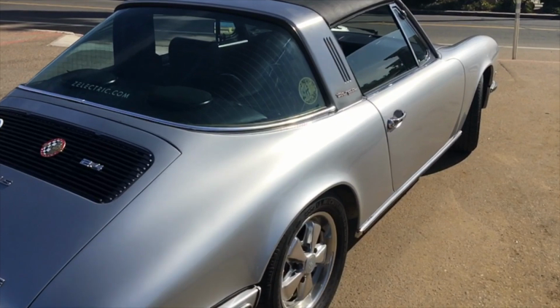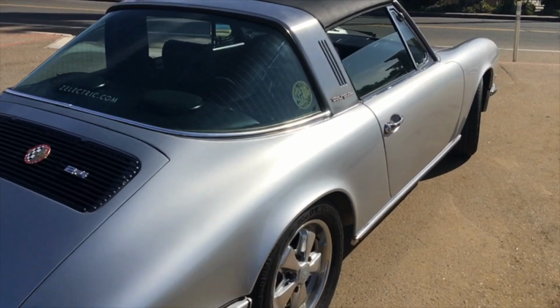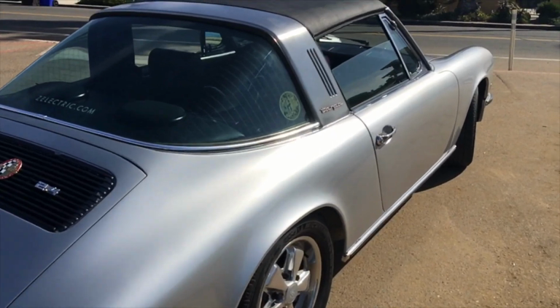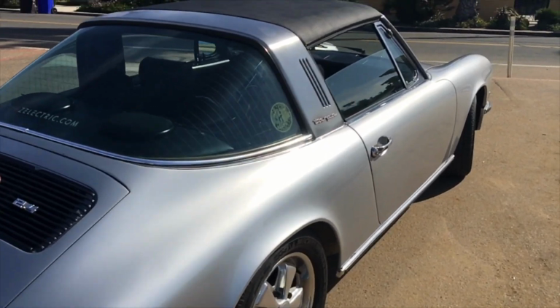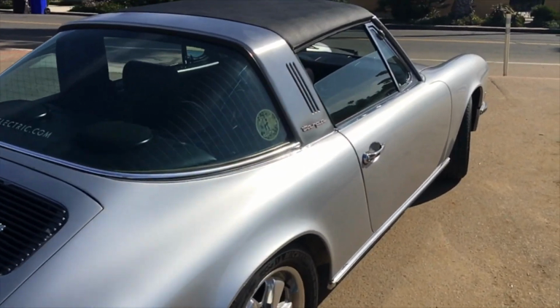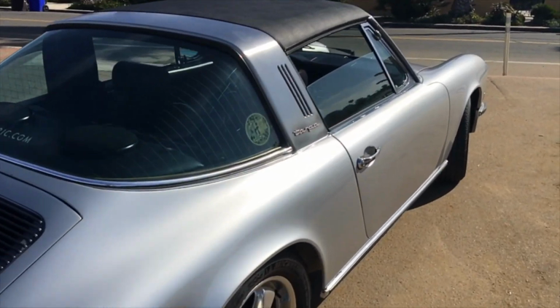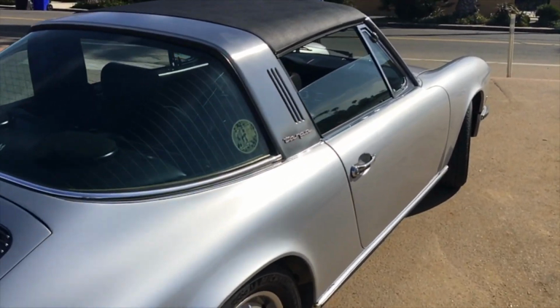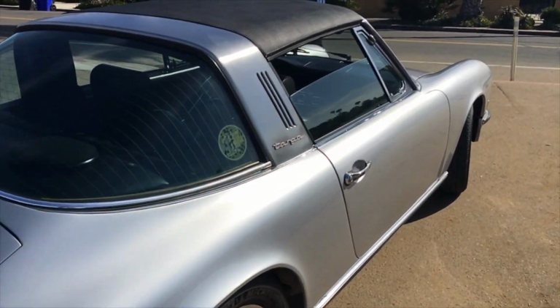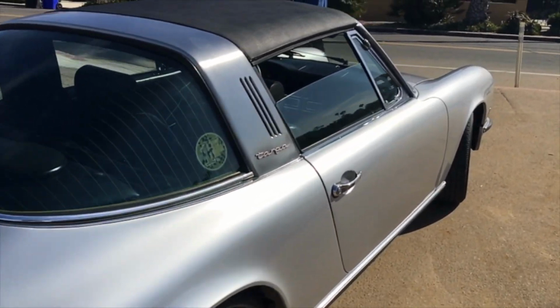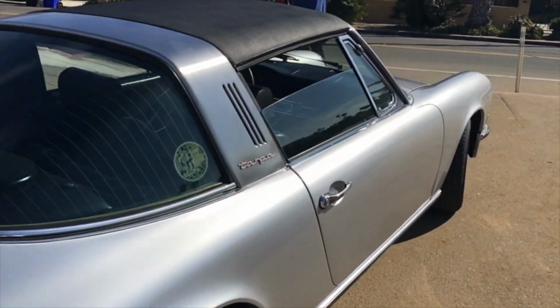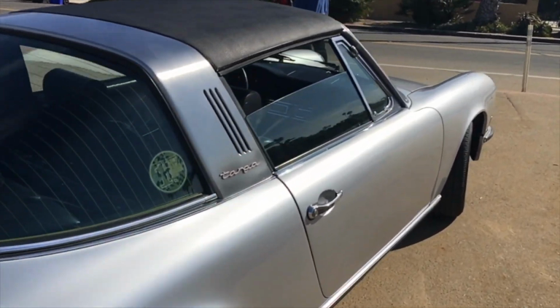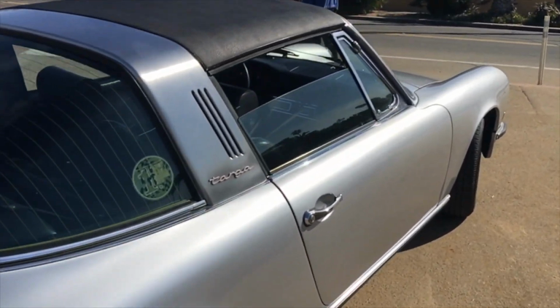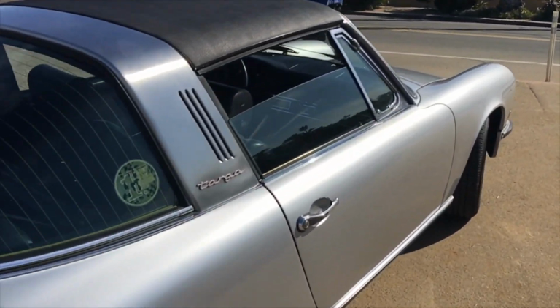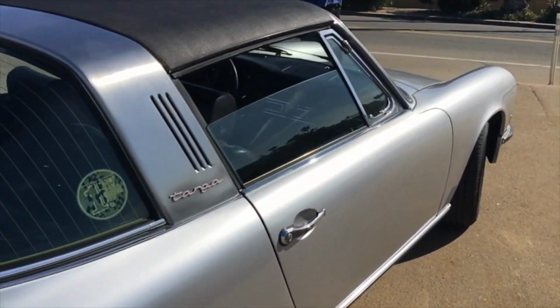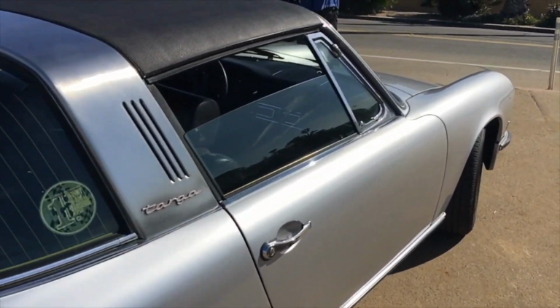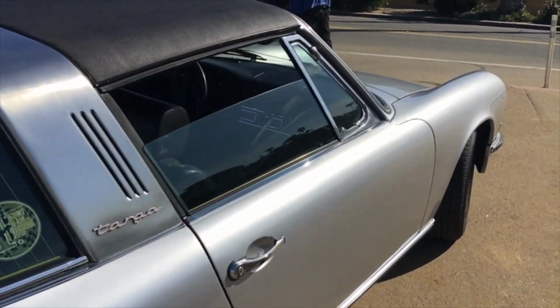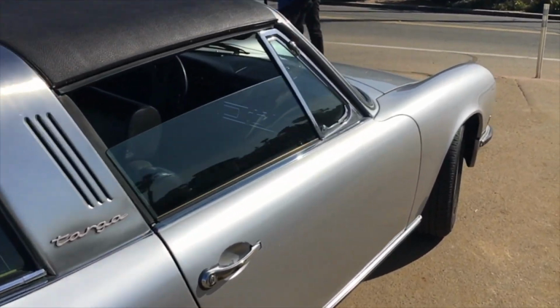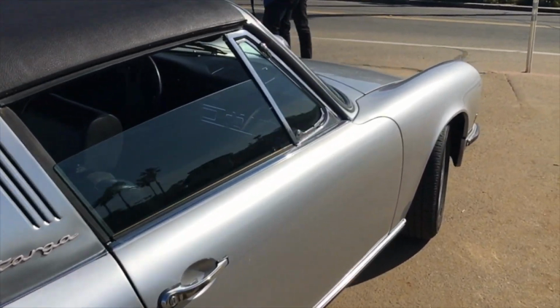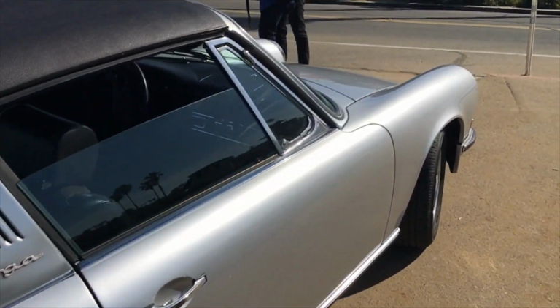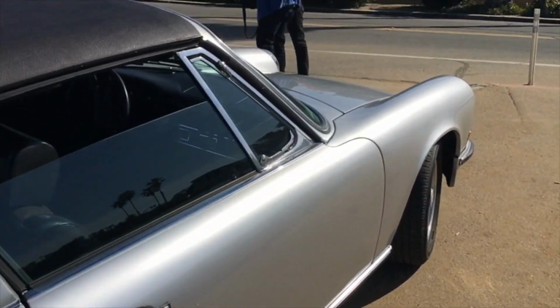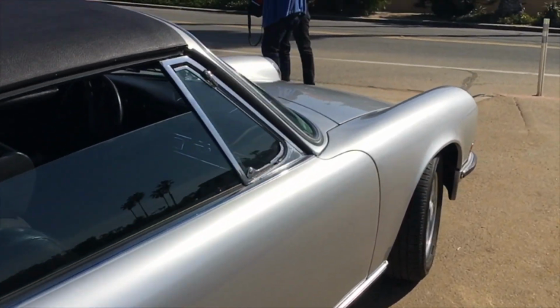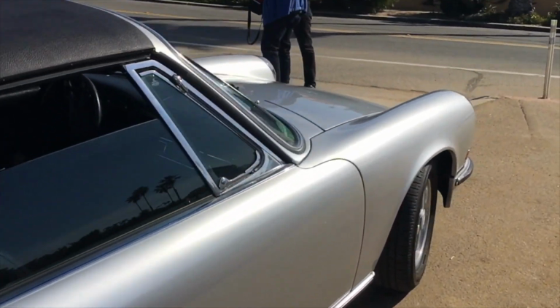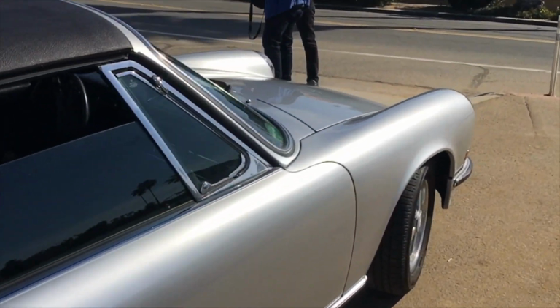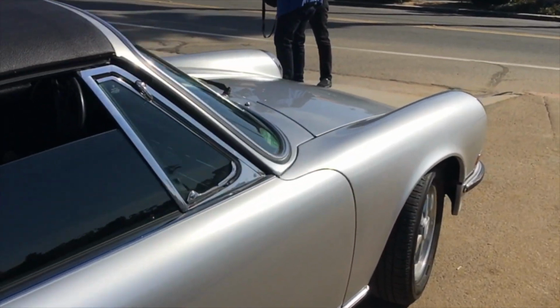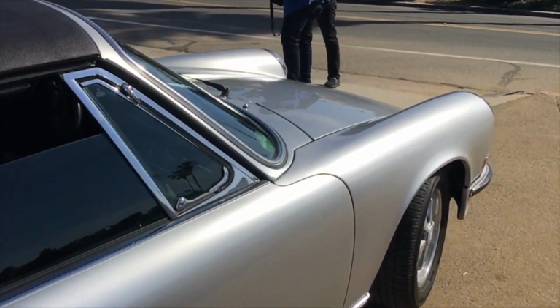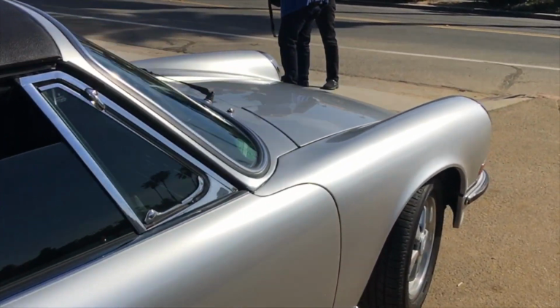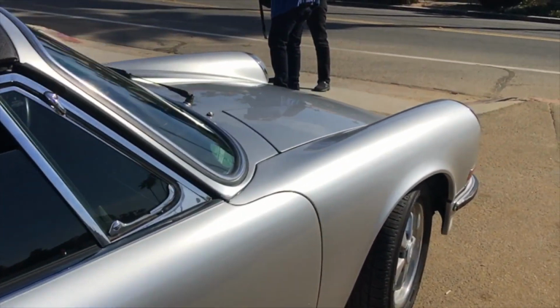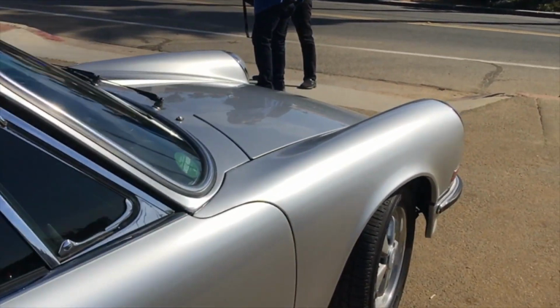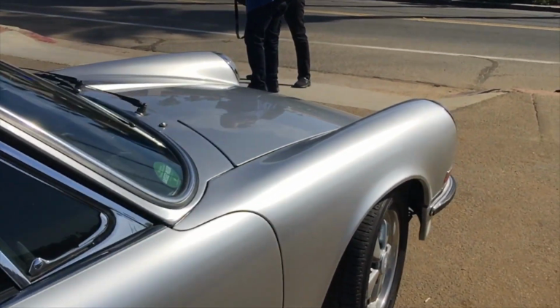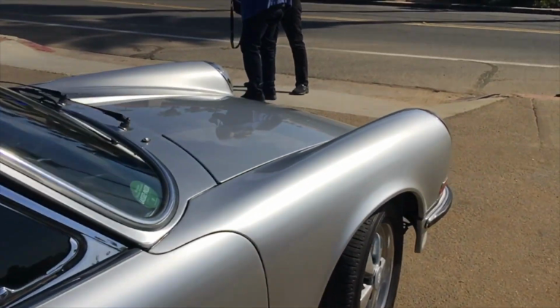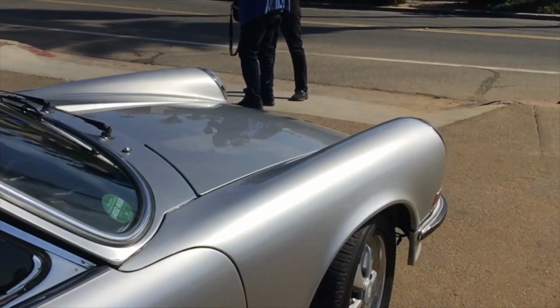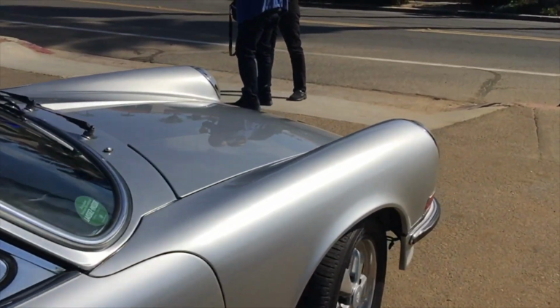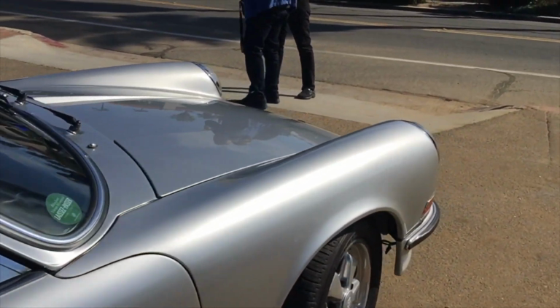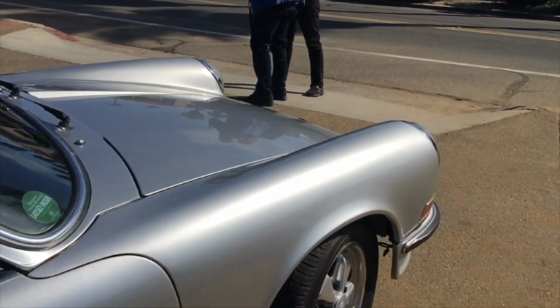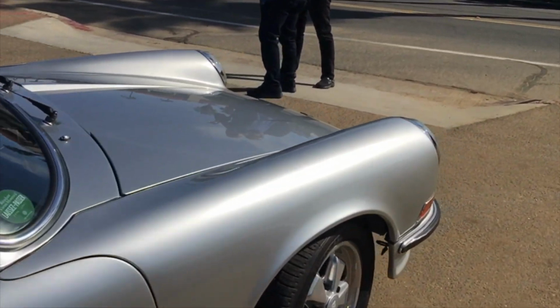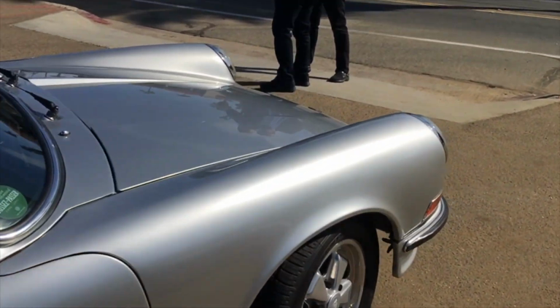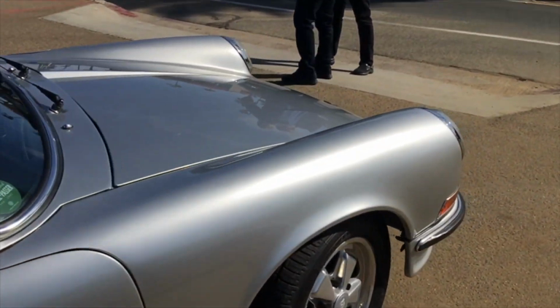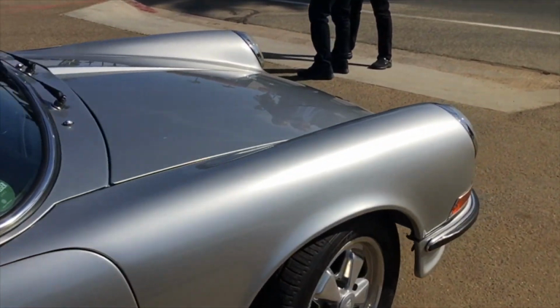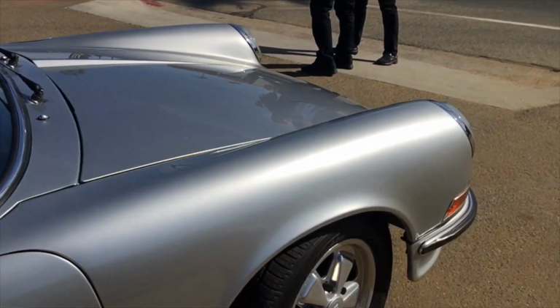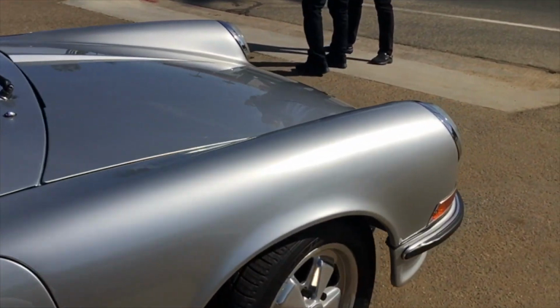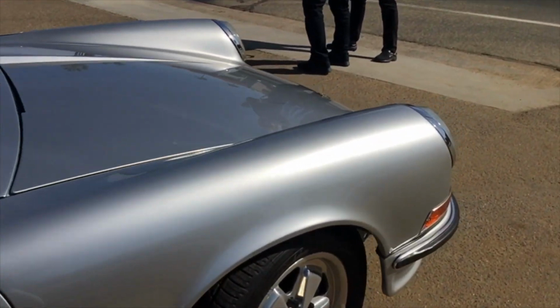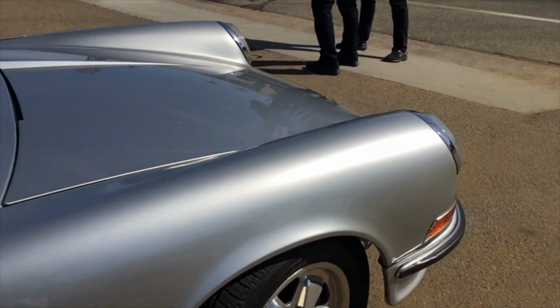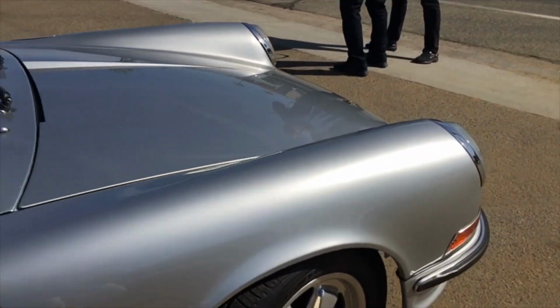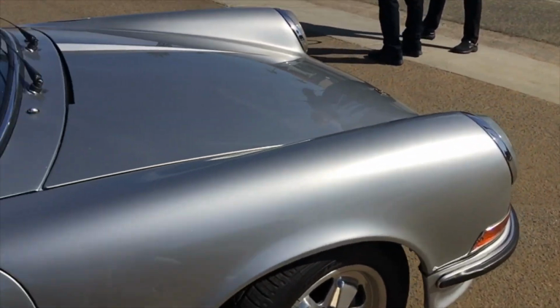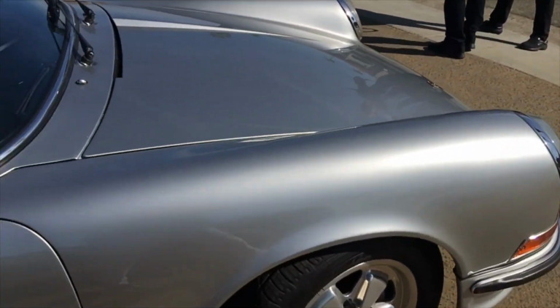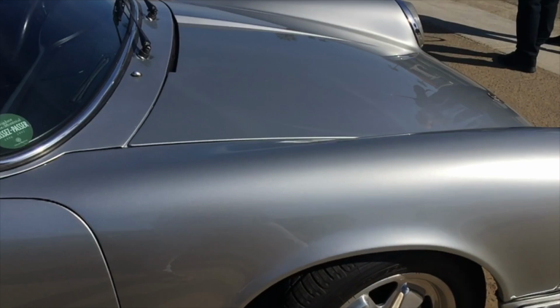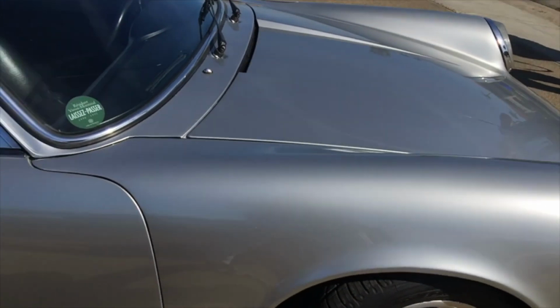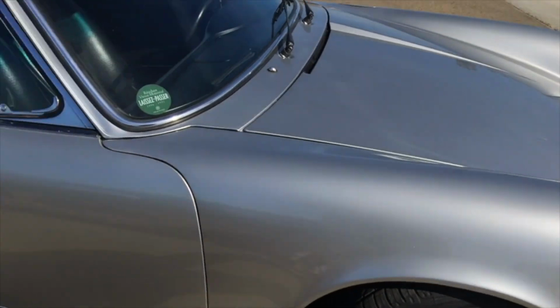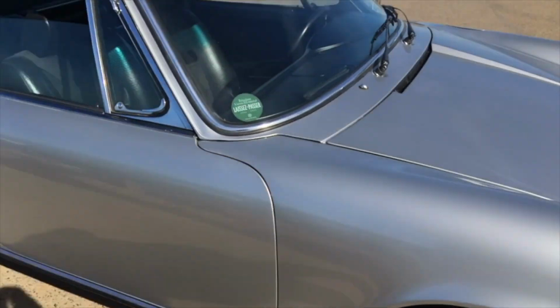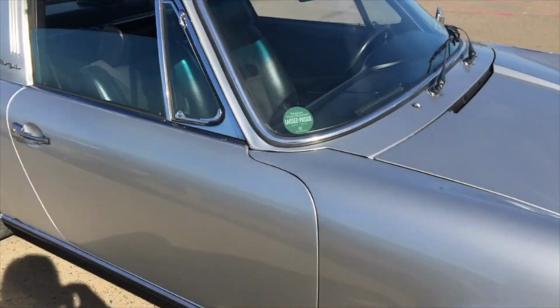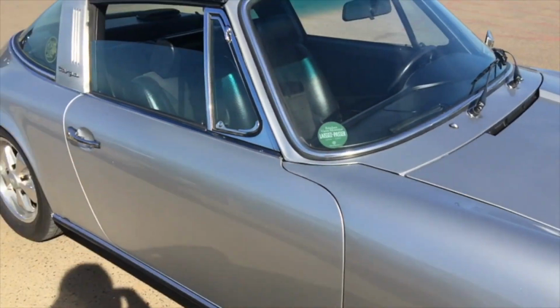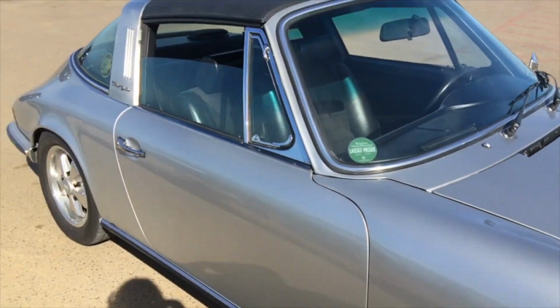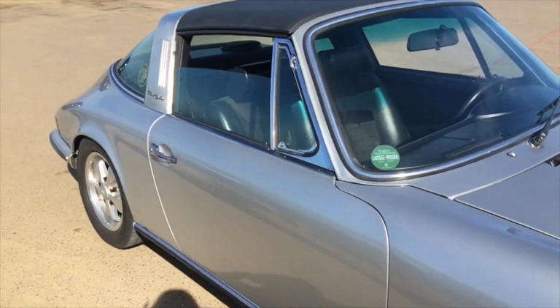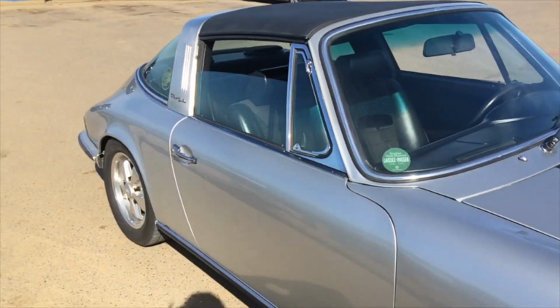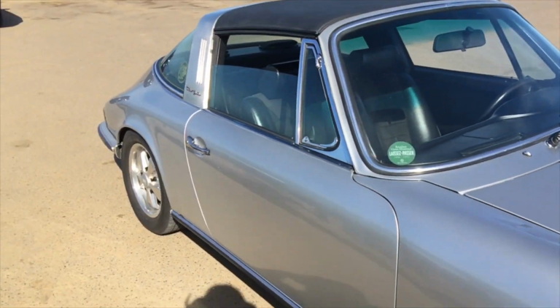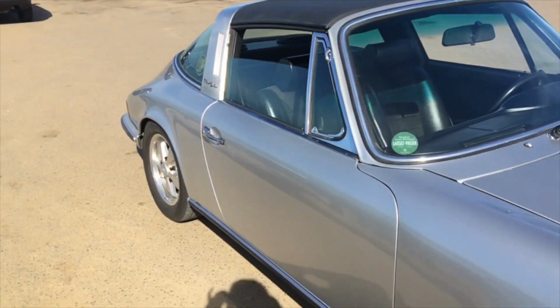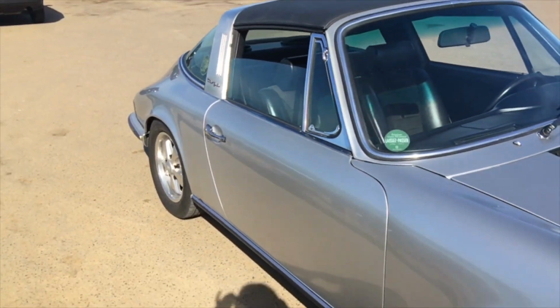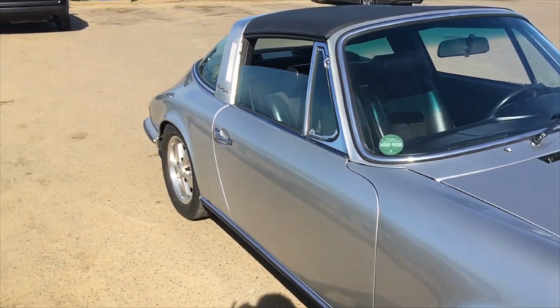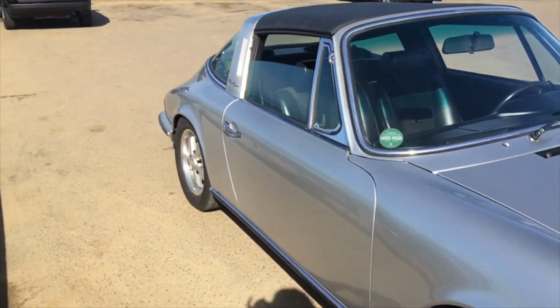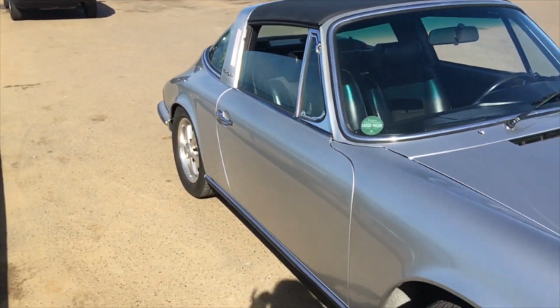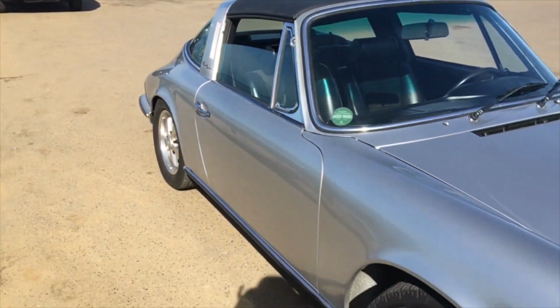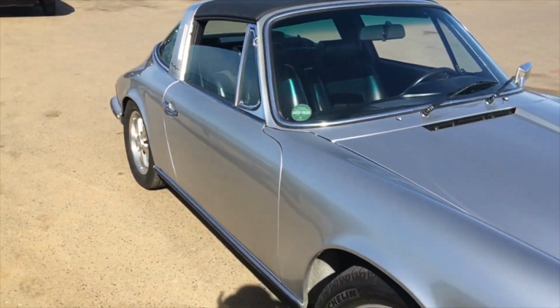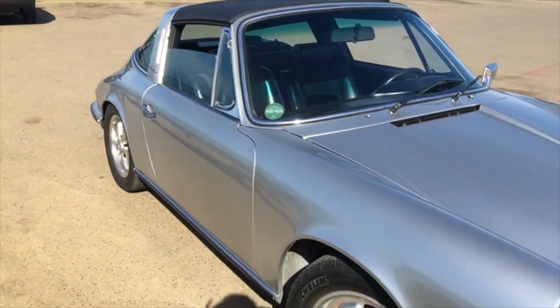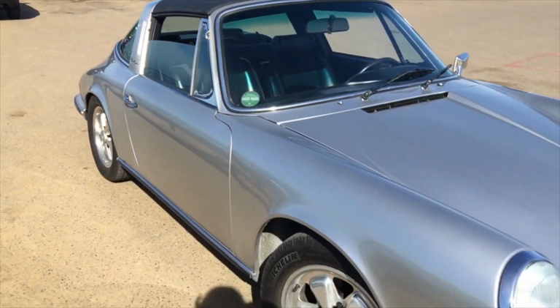So I get this email: restored and electrified 1973 Porsche 911S. Who wouldn't be intrigued?